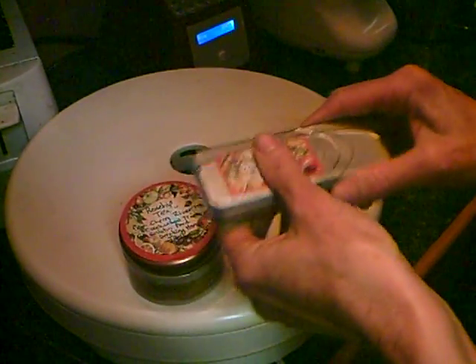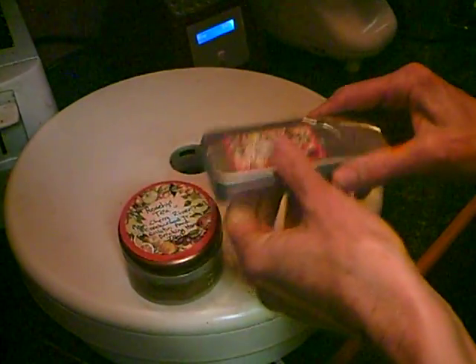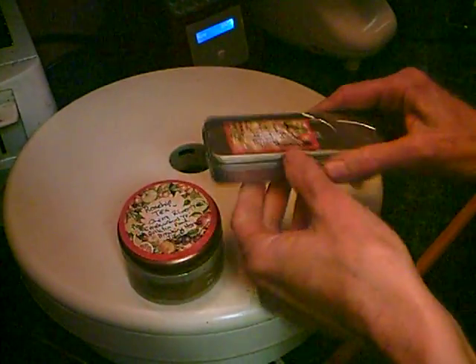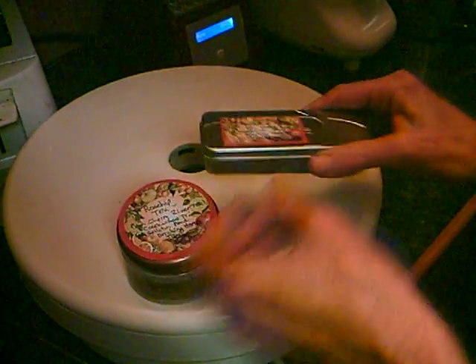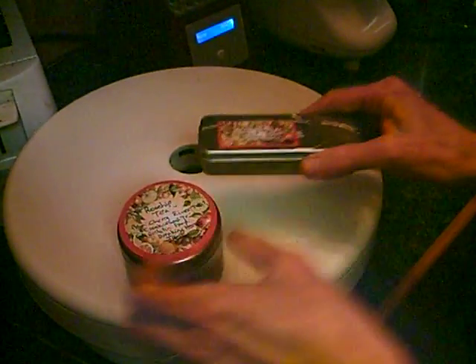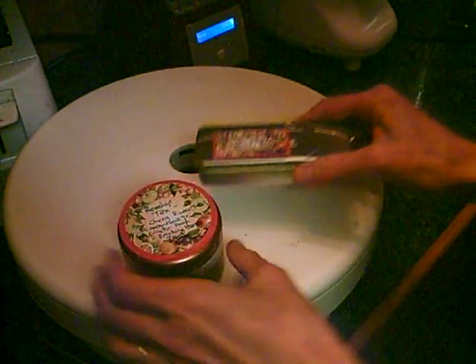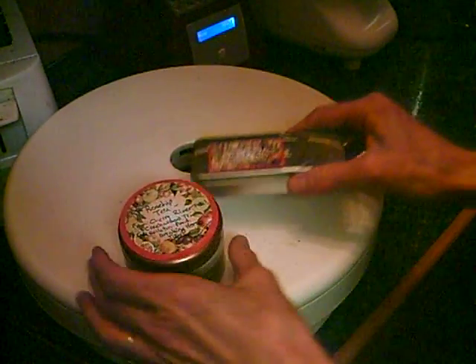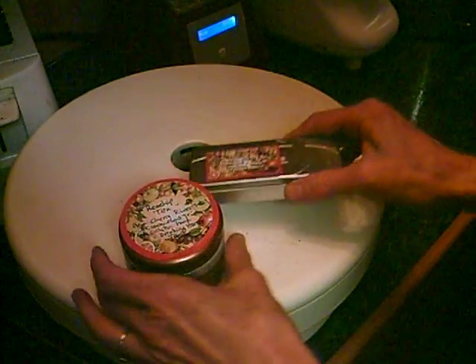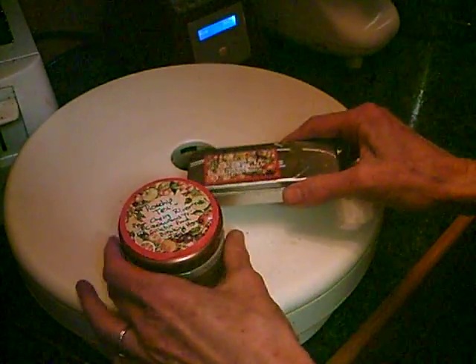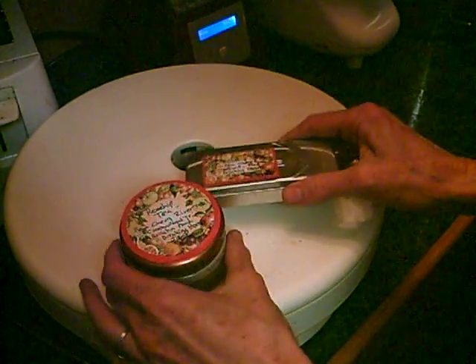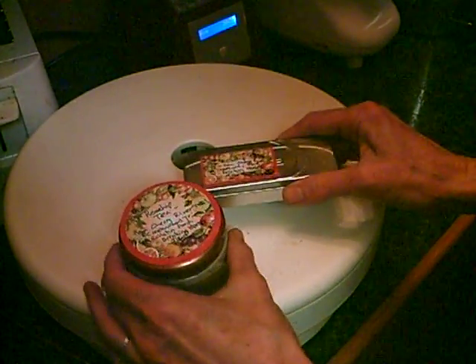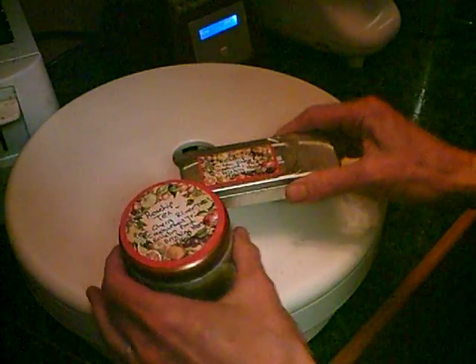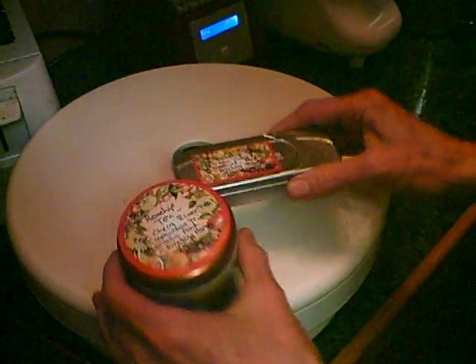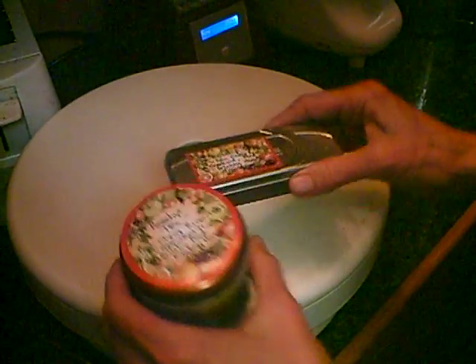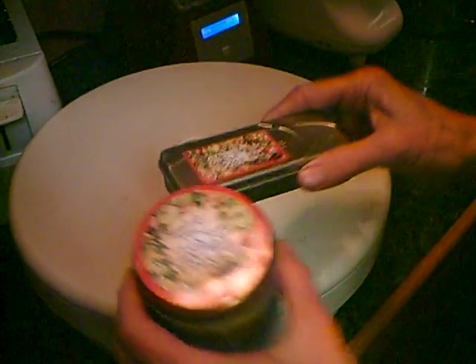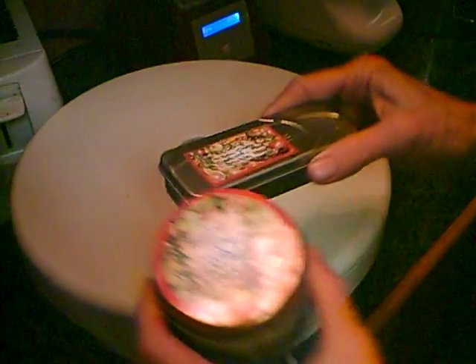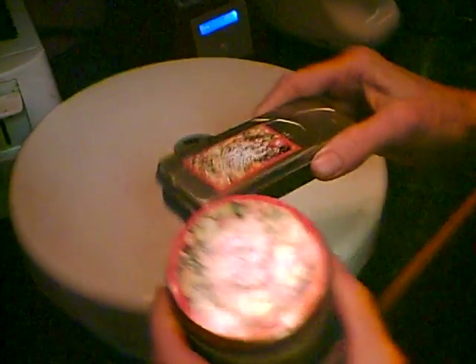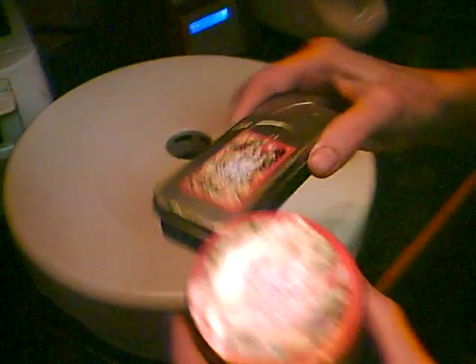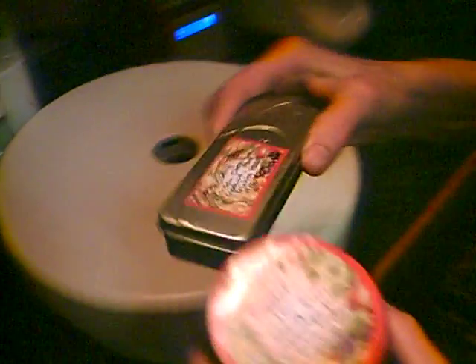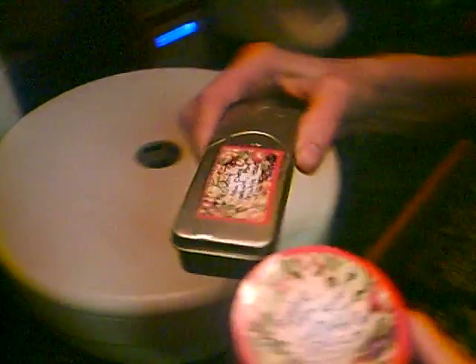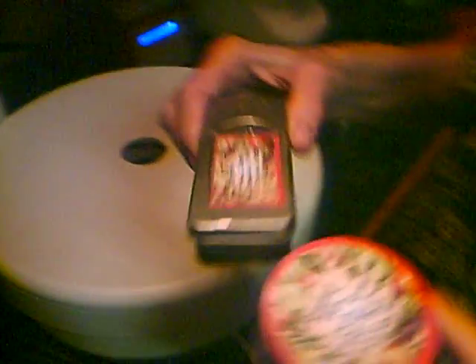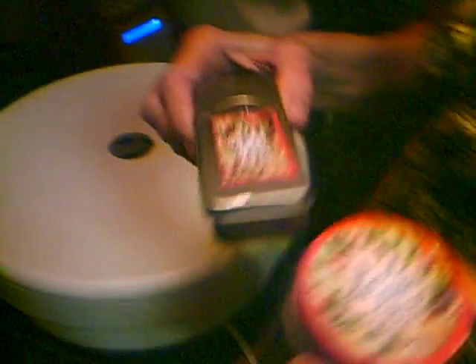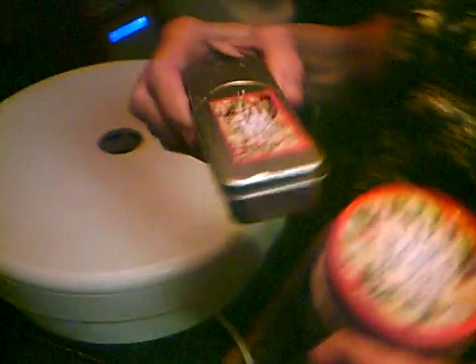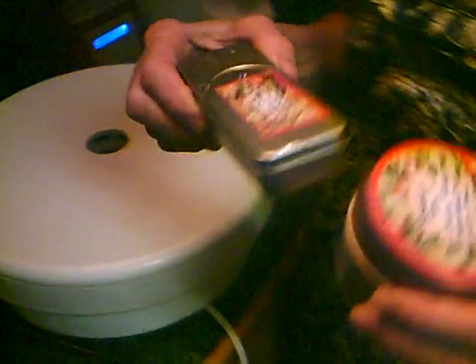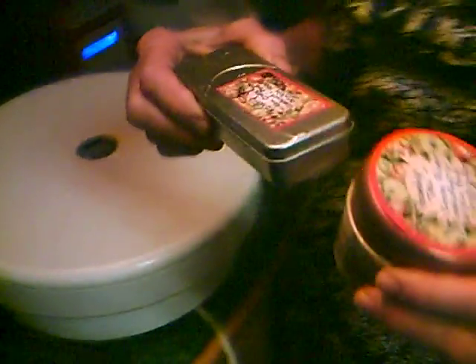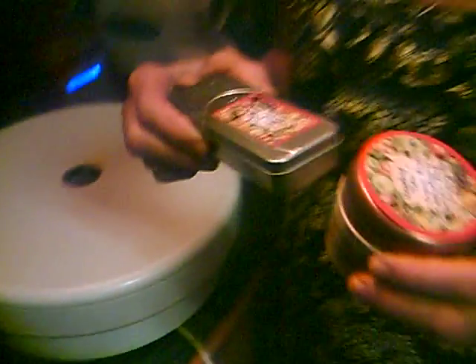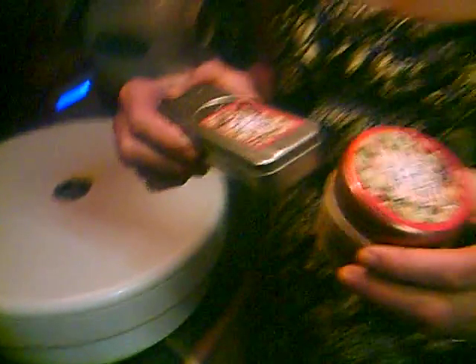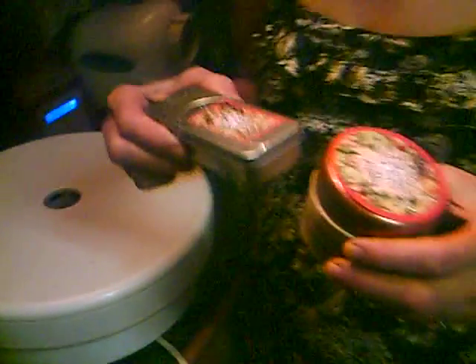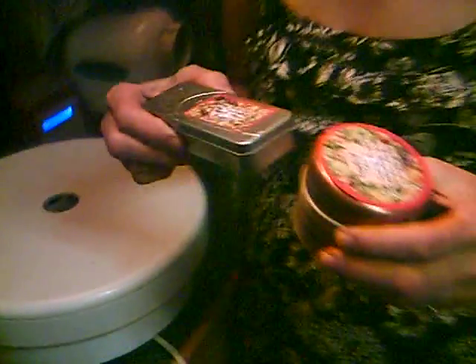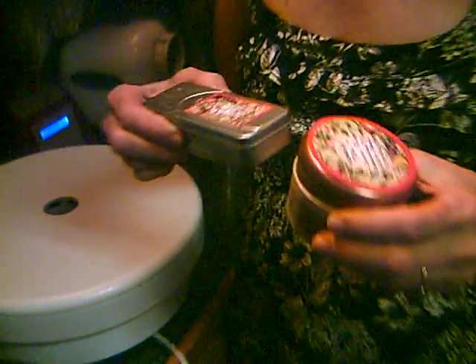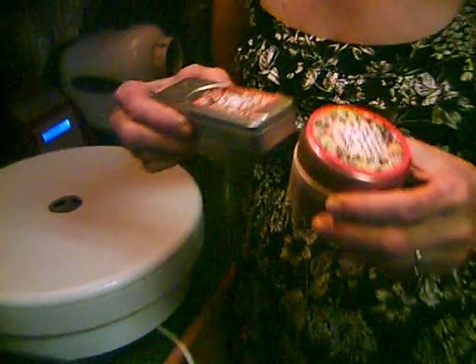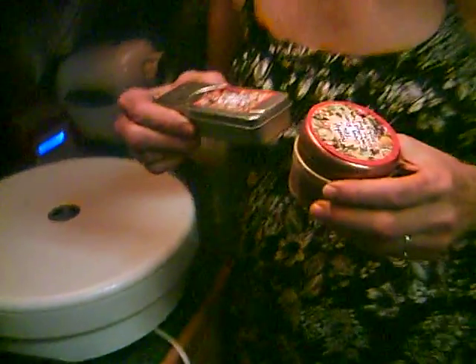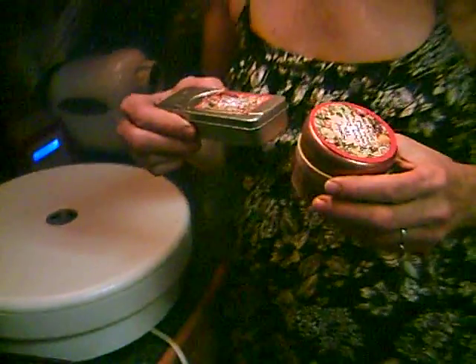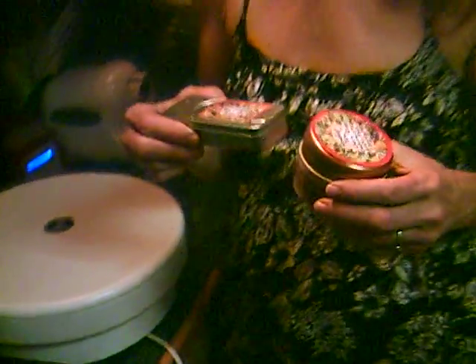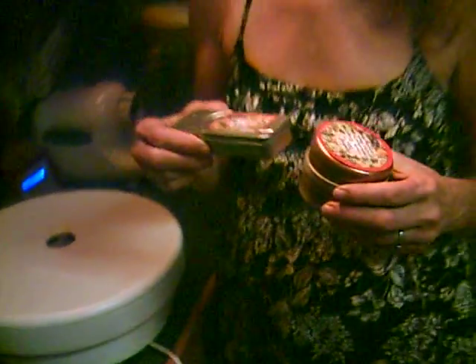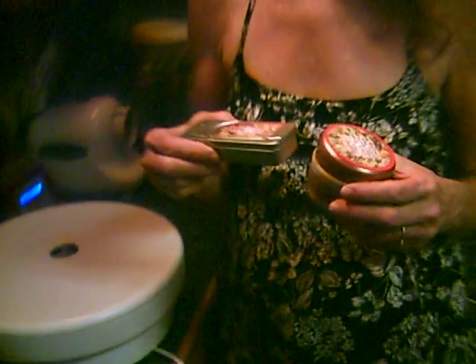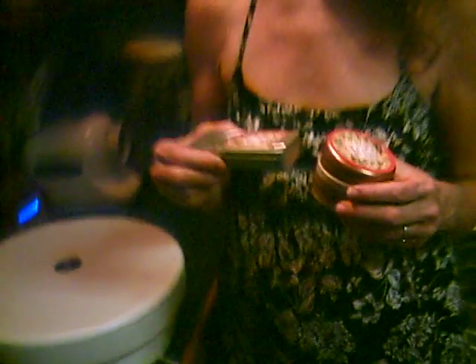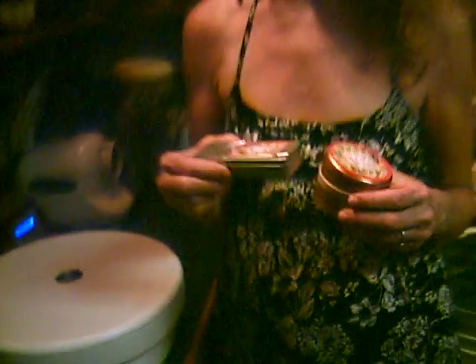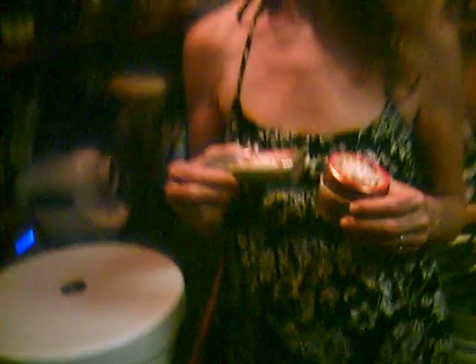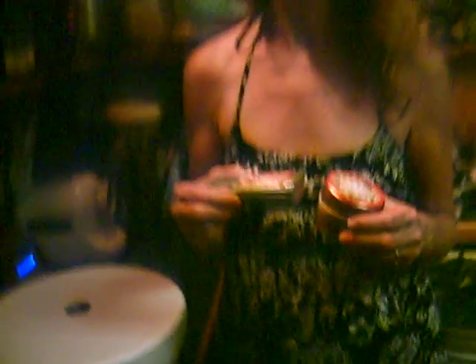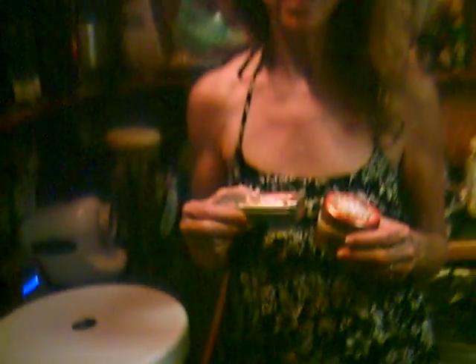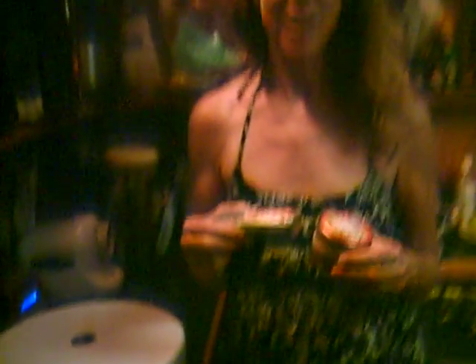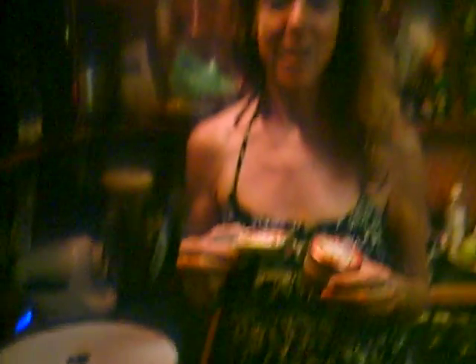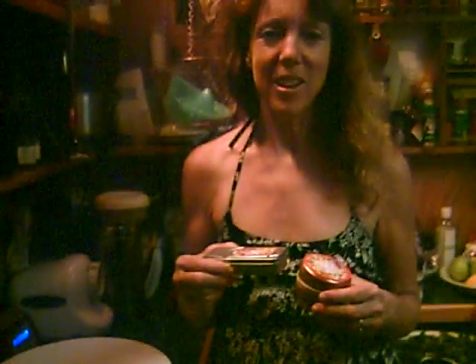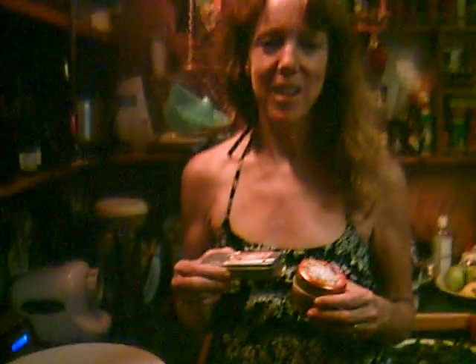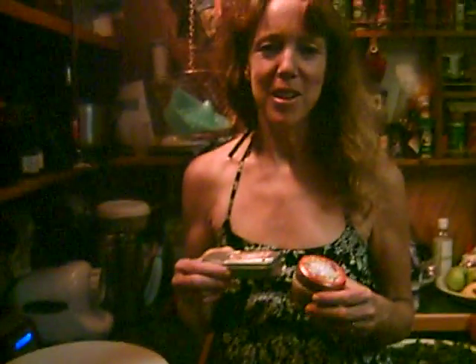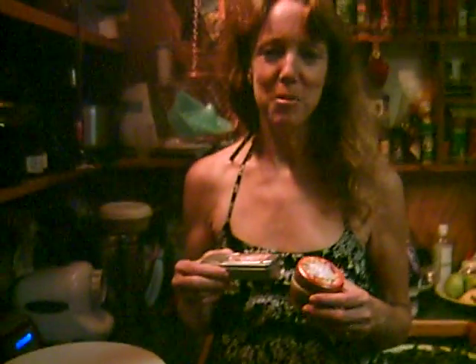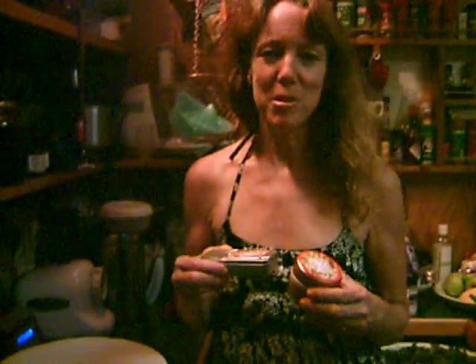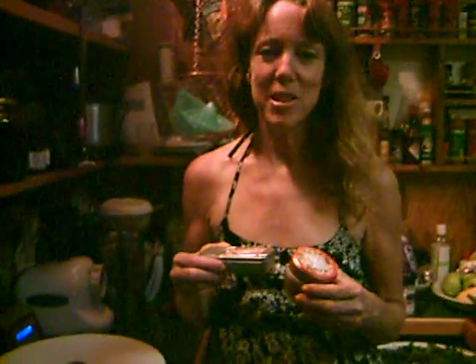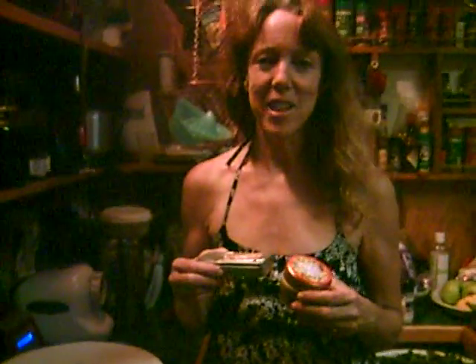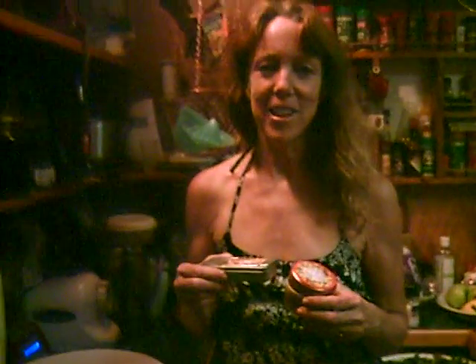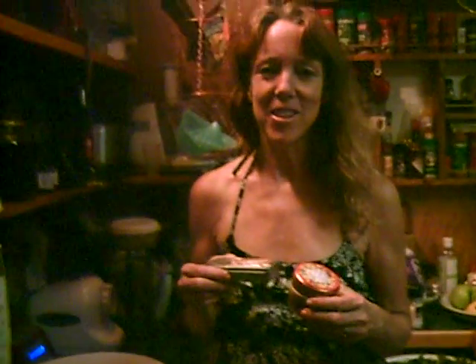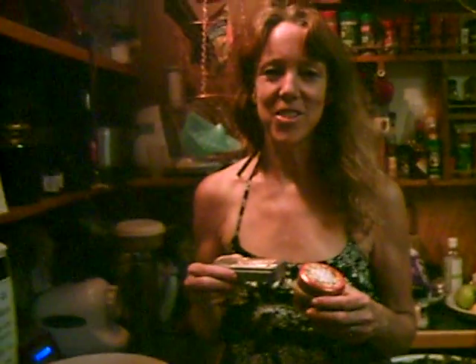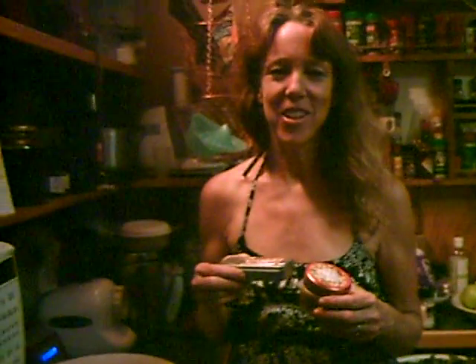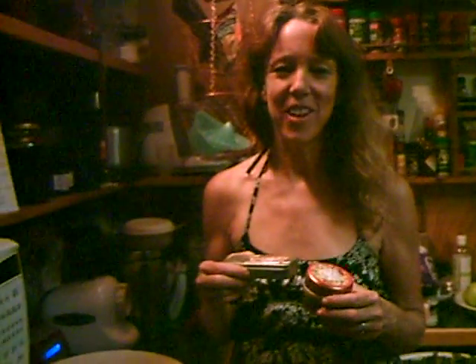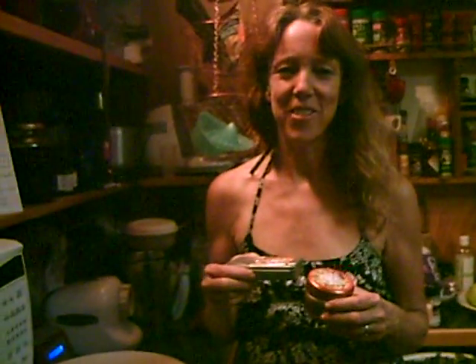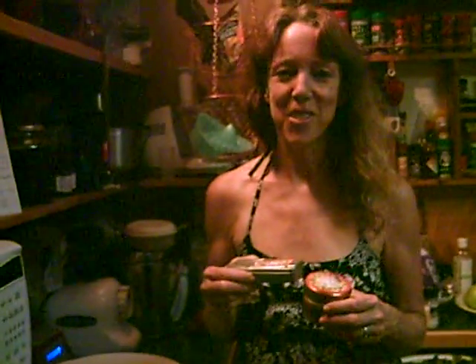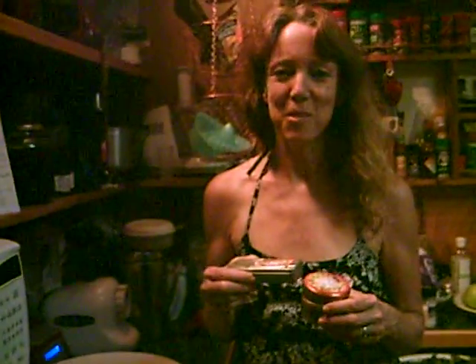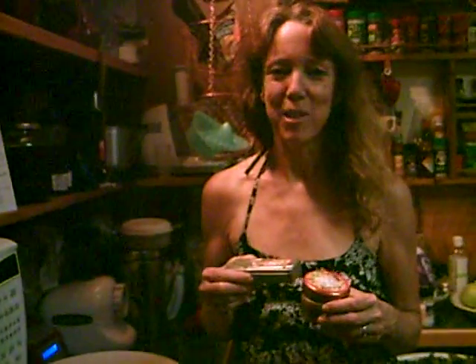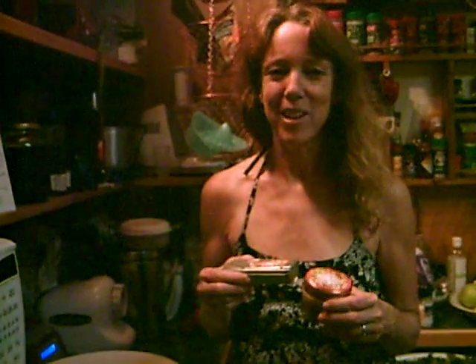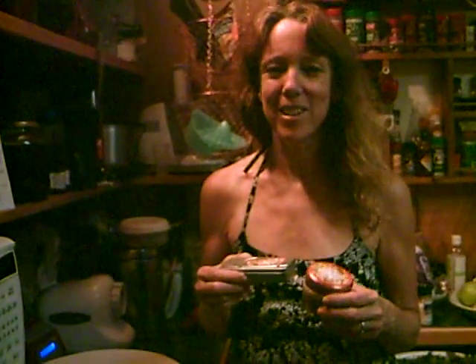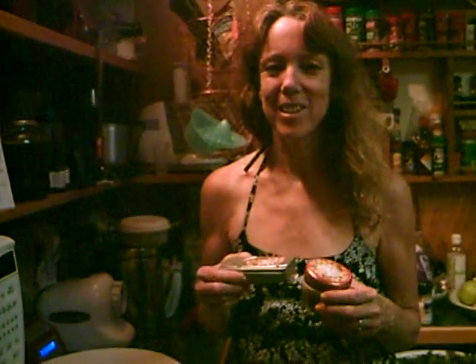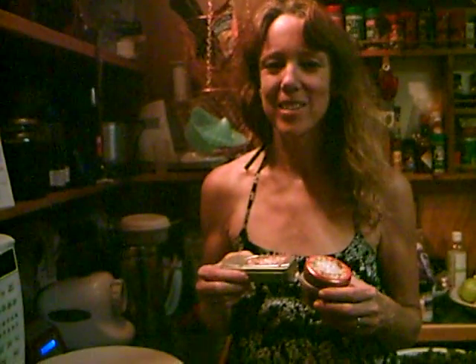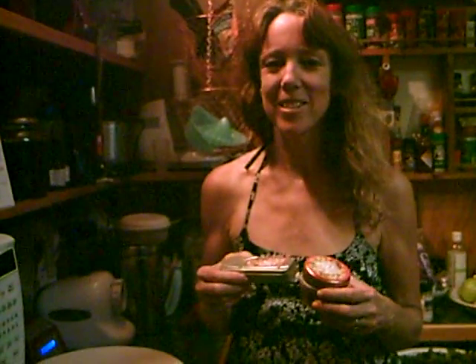So enjoy your rosehip tea. From Dorothy at TaiChiBozeman.com slash rawfoodblog.